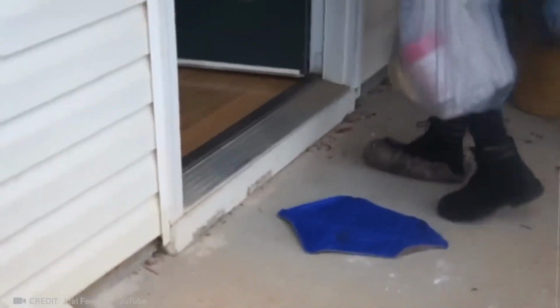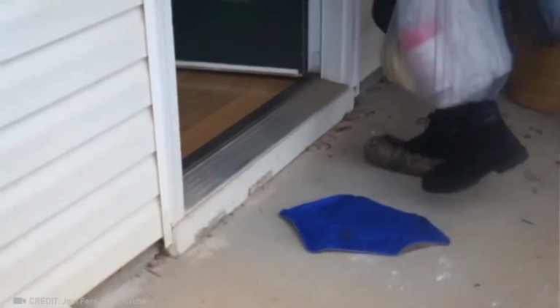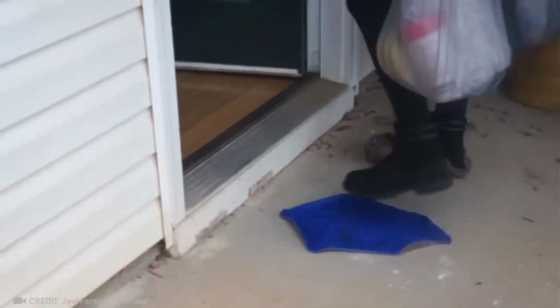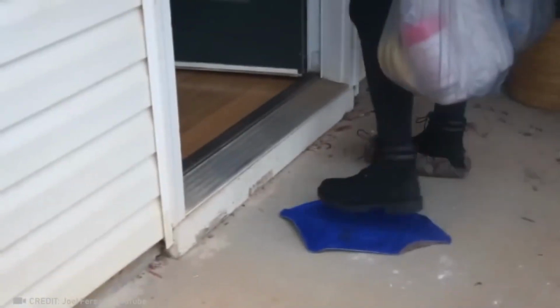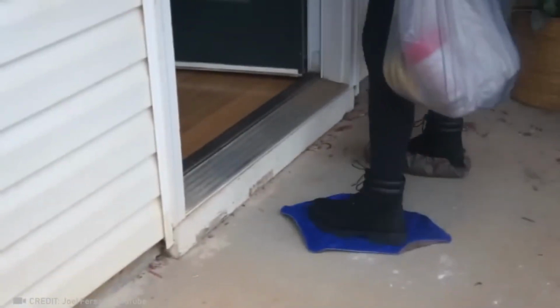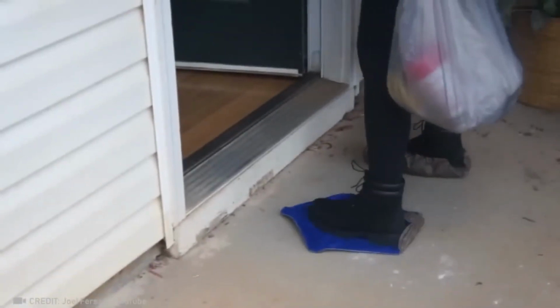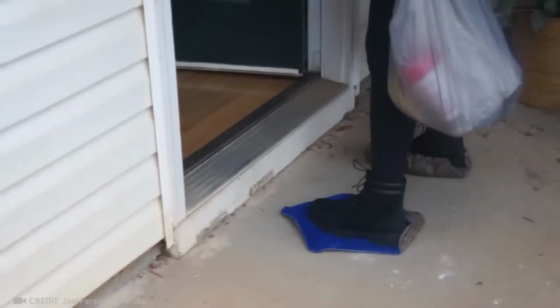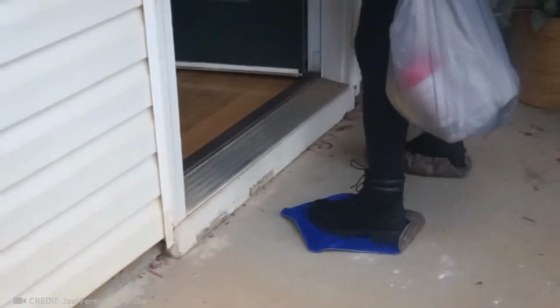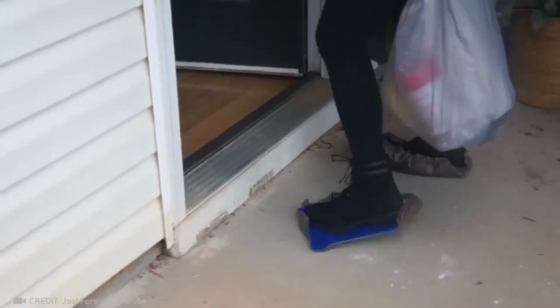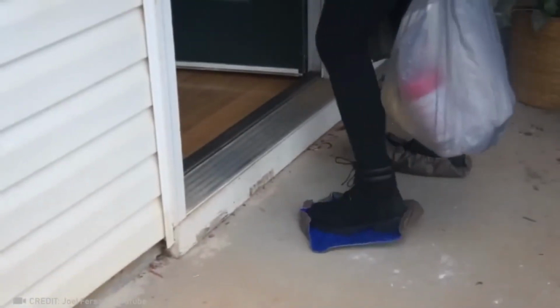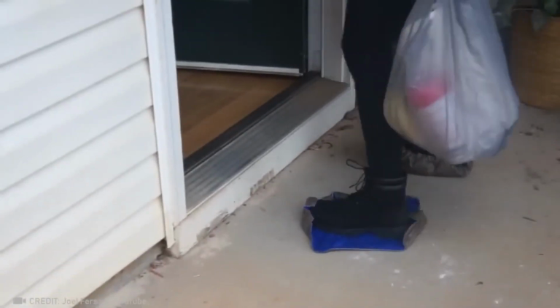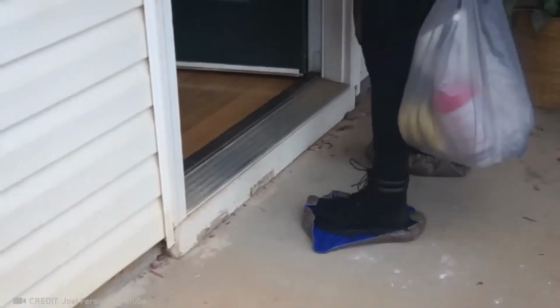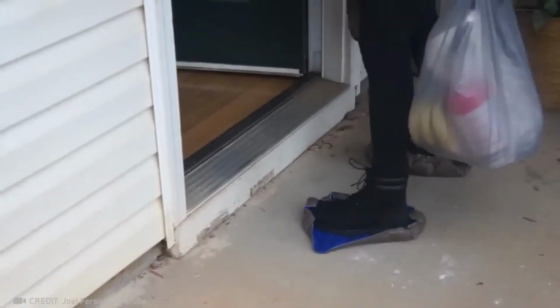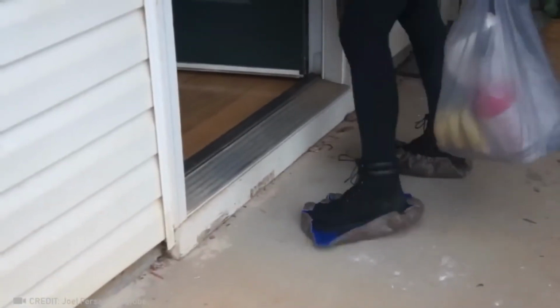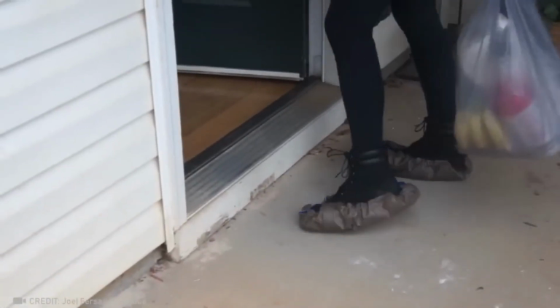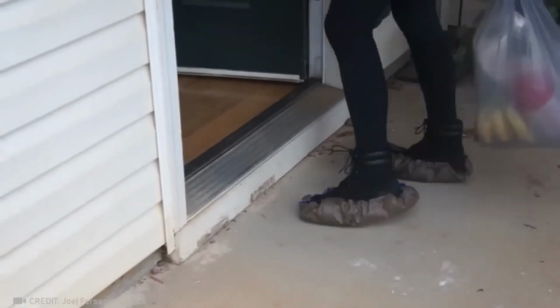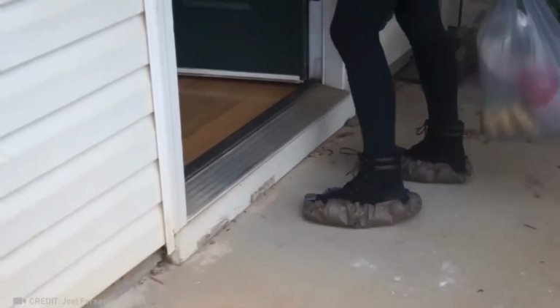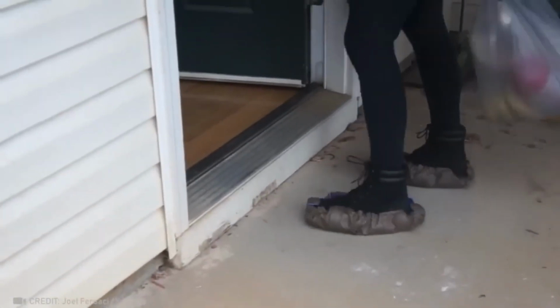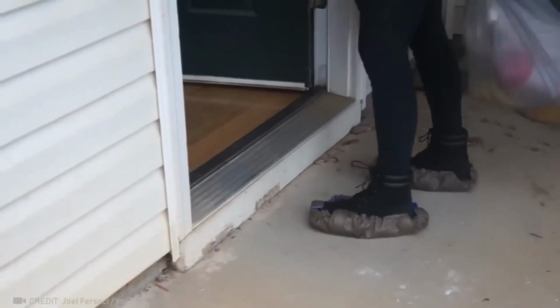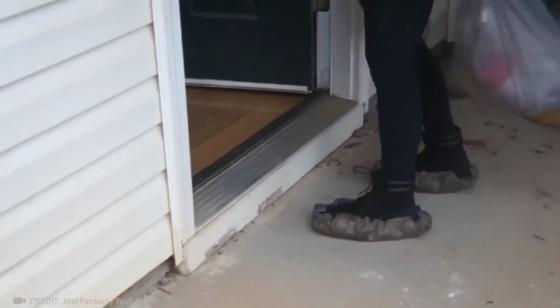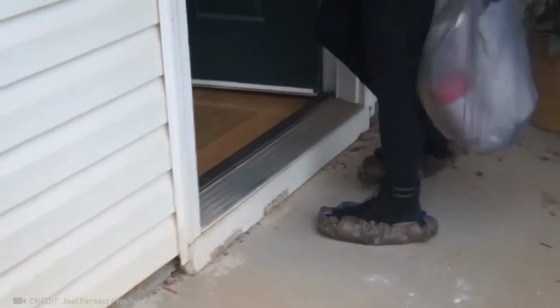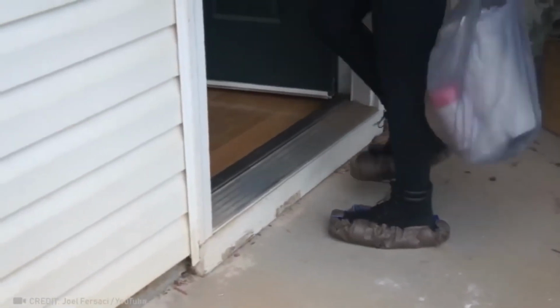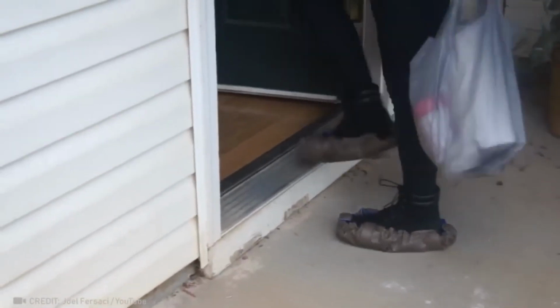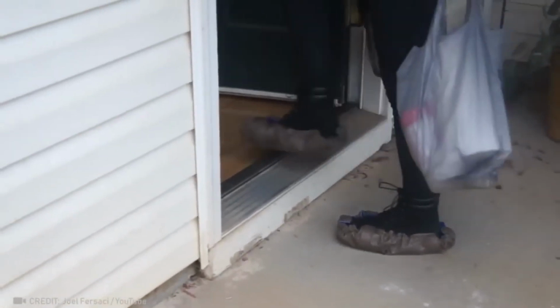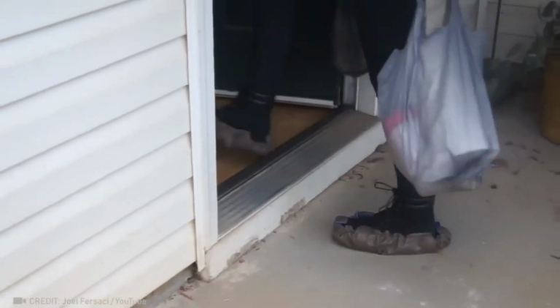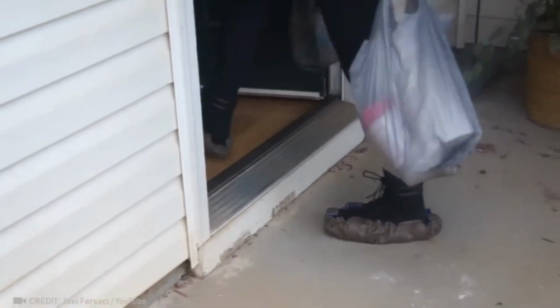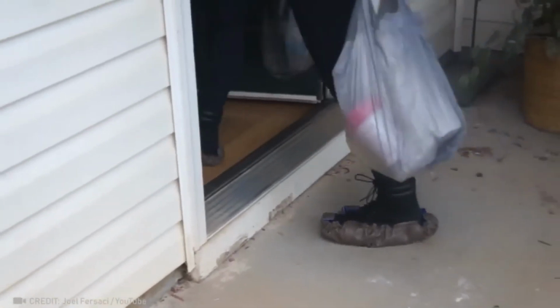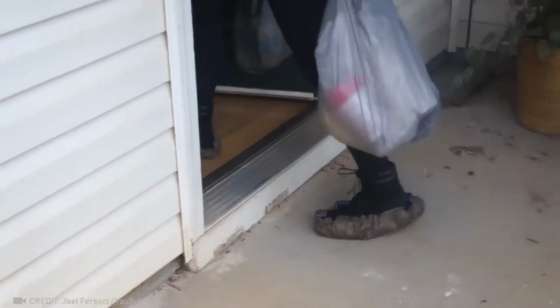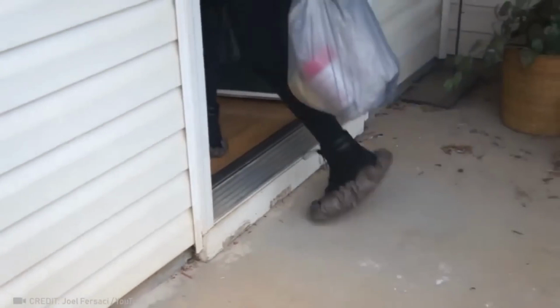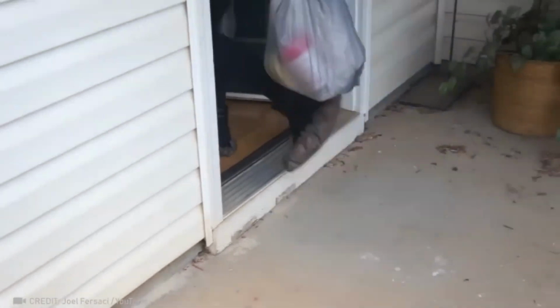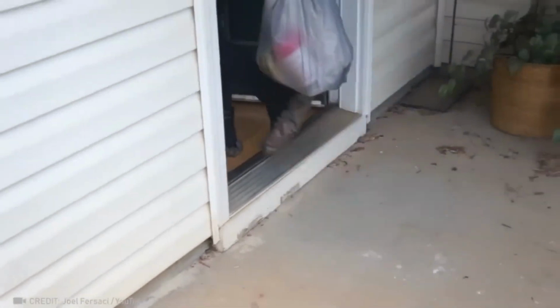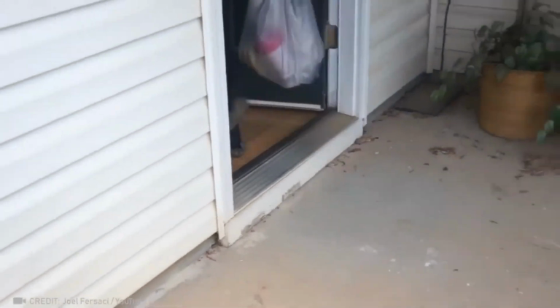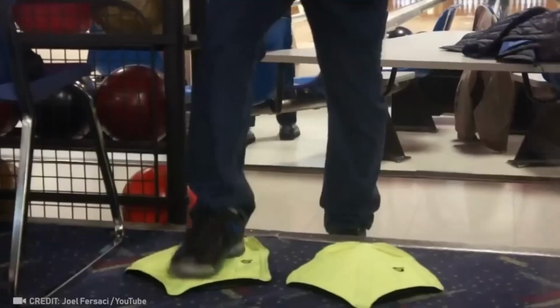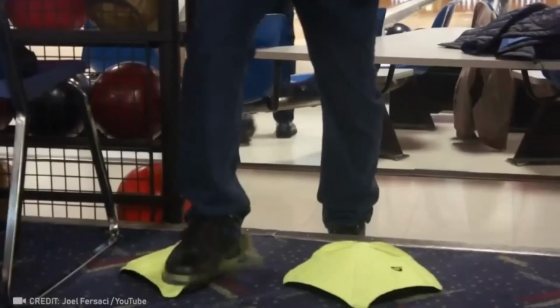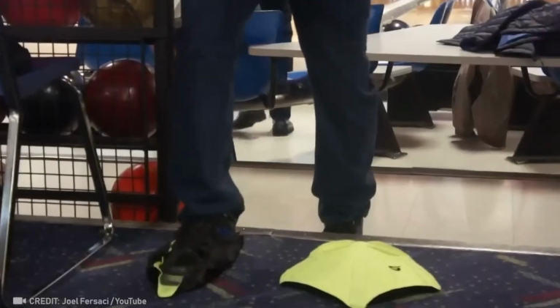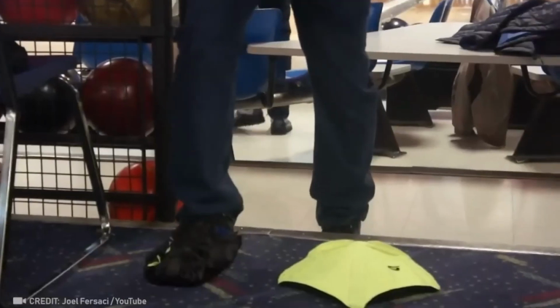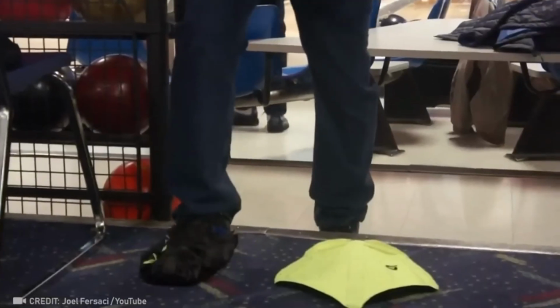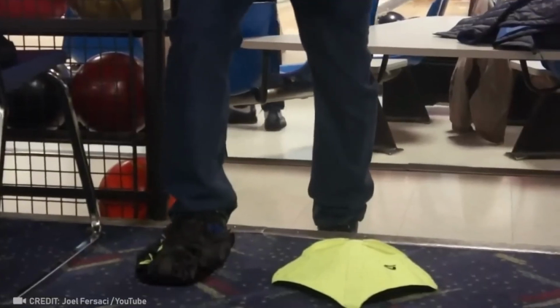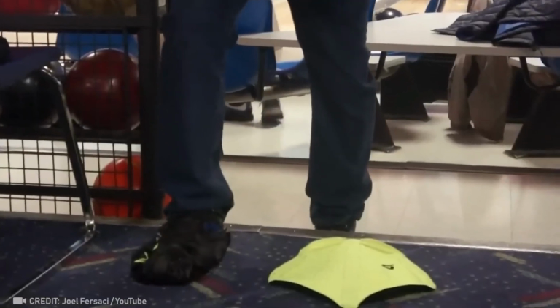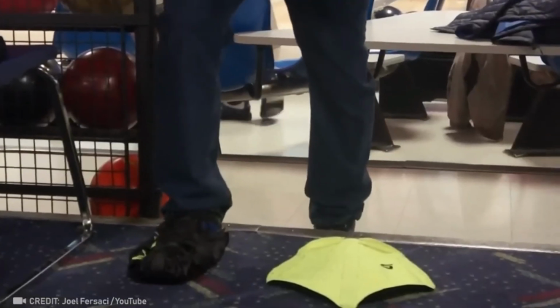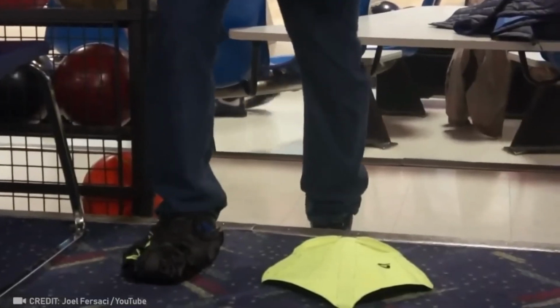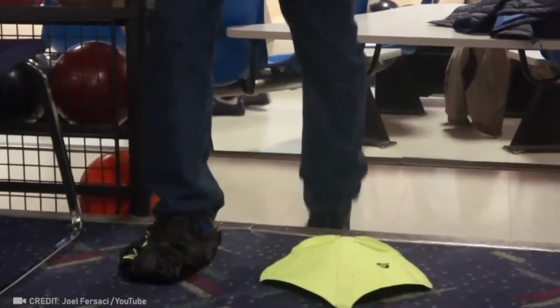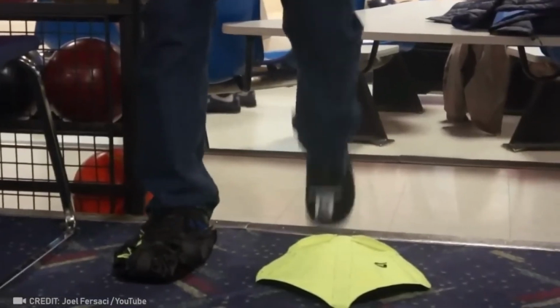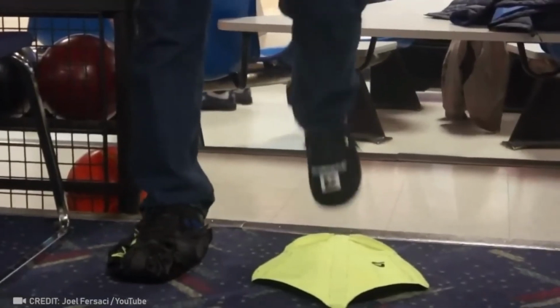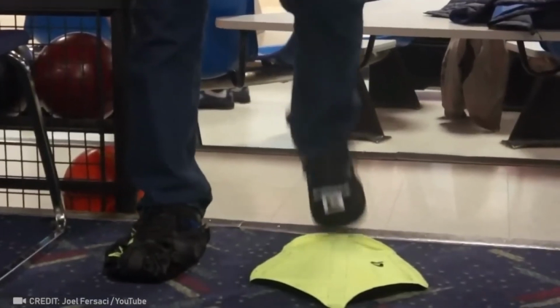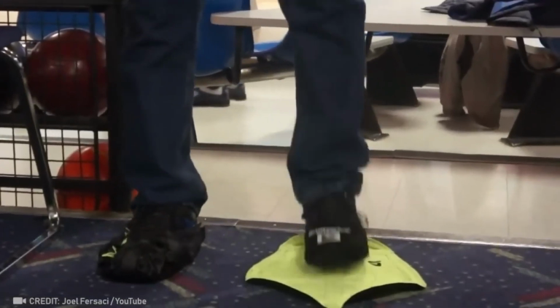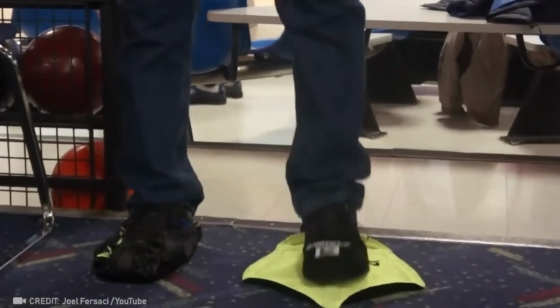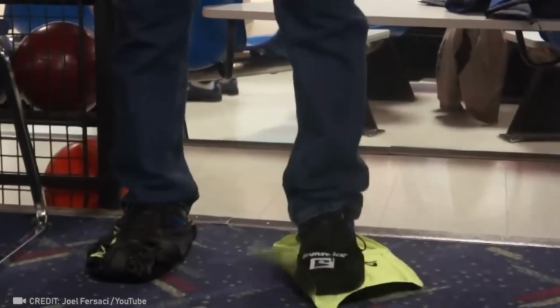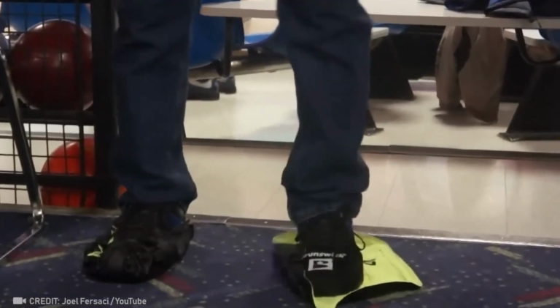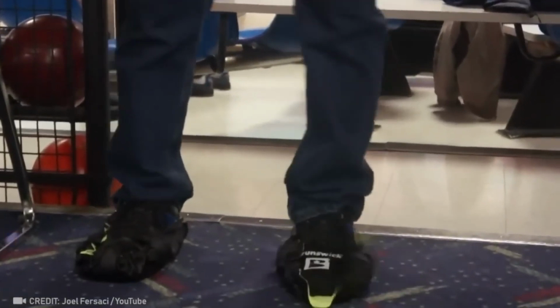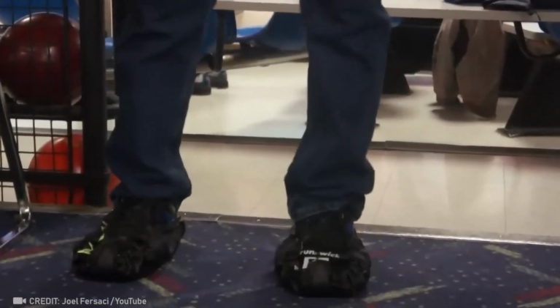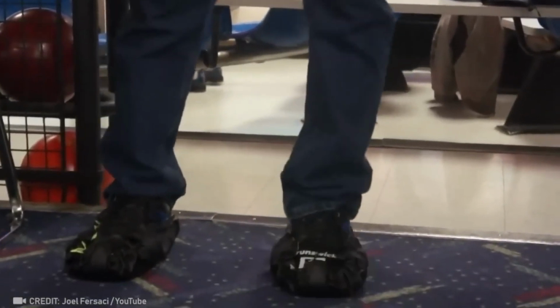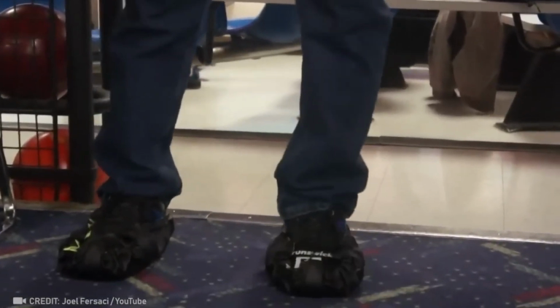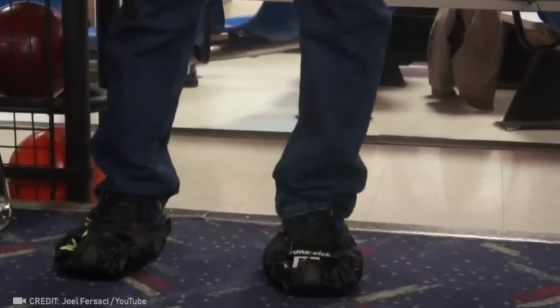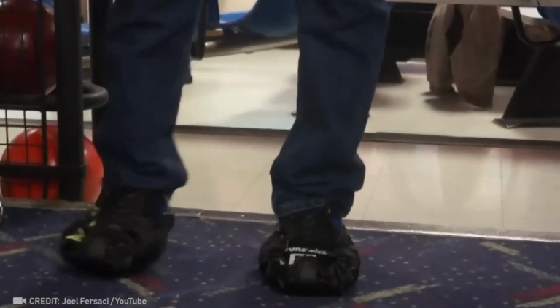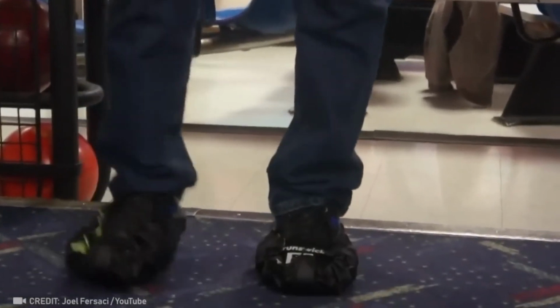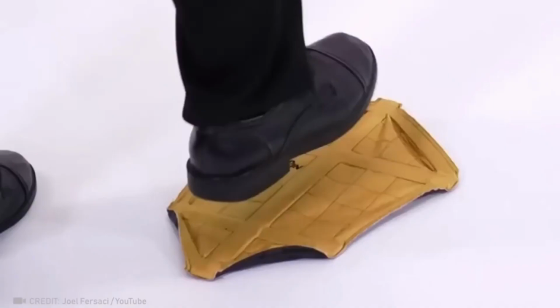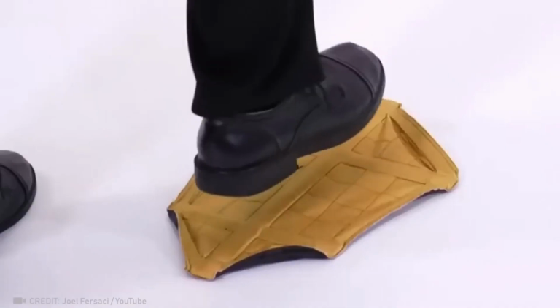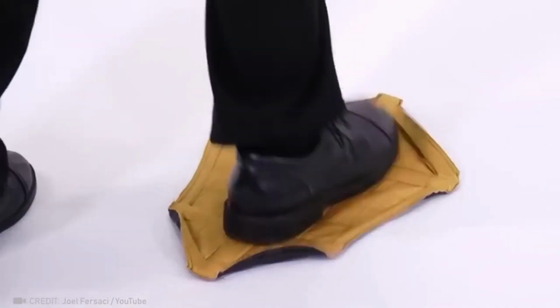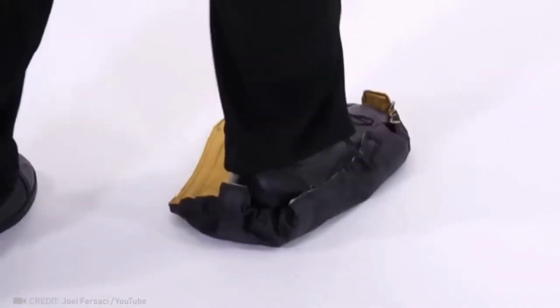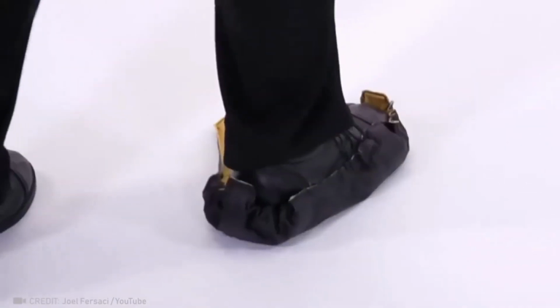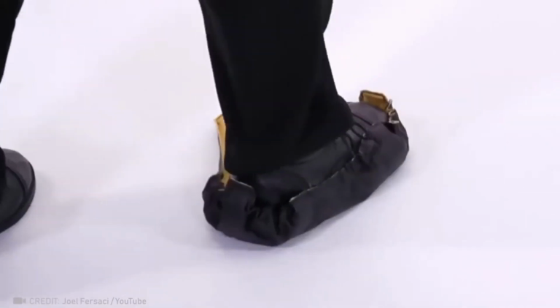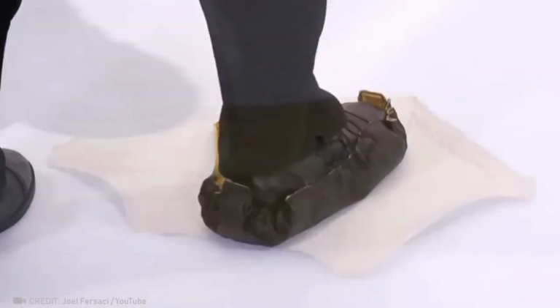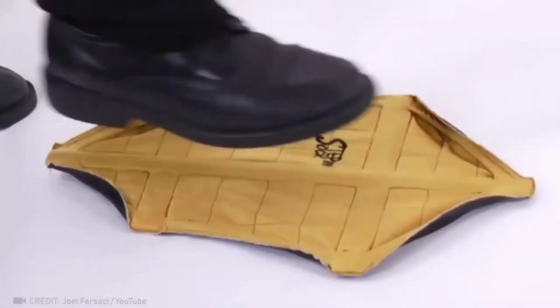These self-wearing shoe covers are a godsend. They would keep dirt off the floor and reduce cleaning time by hundreds of hours.